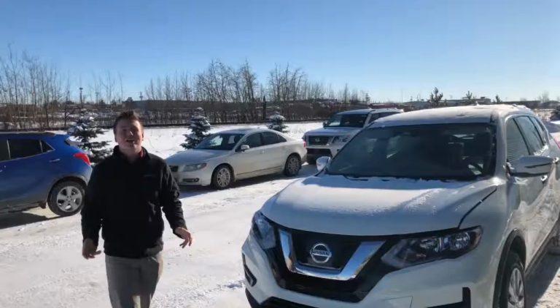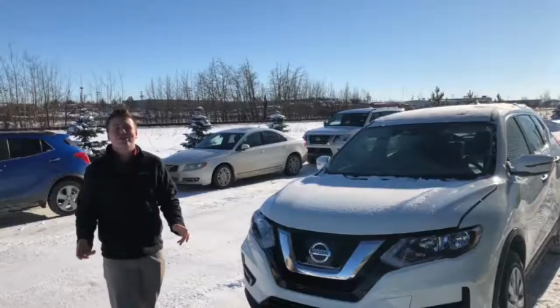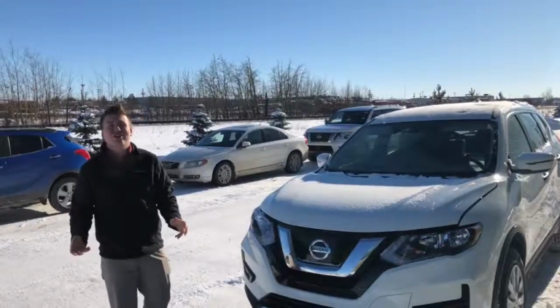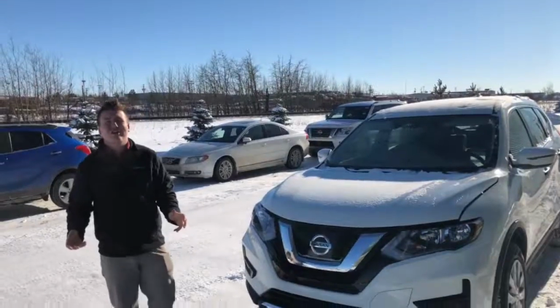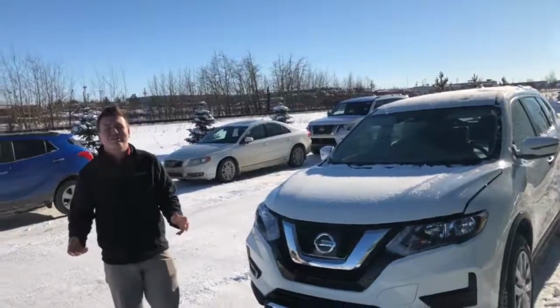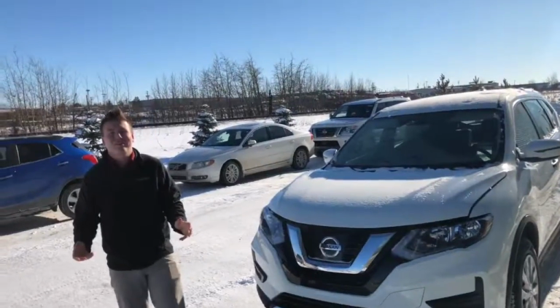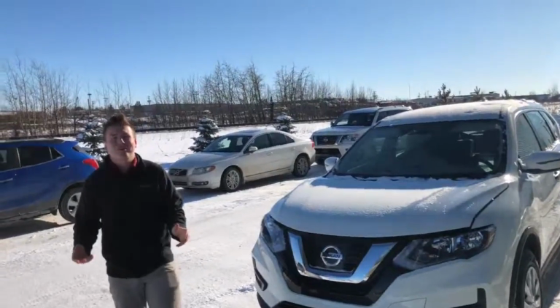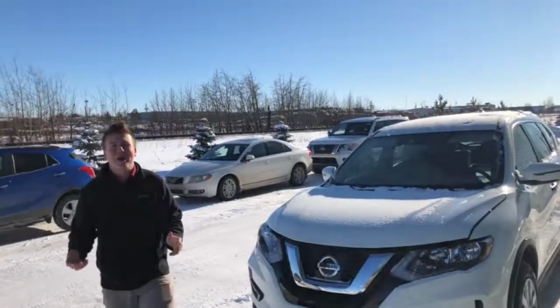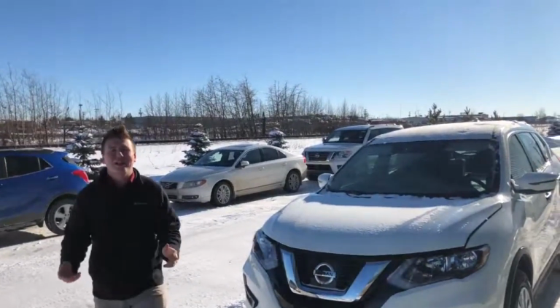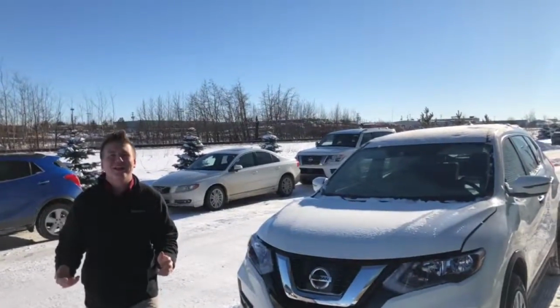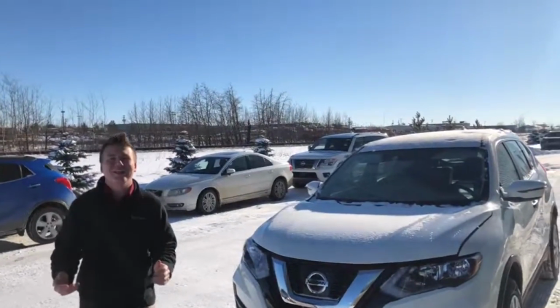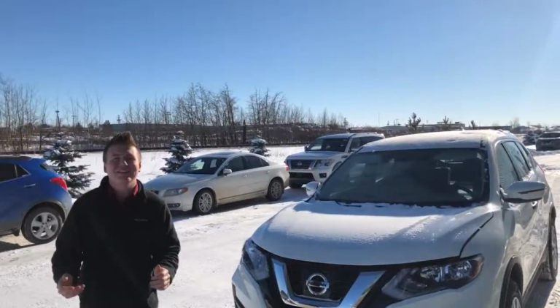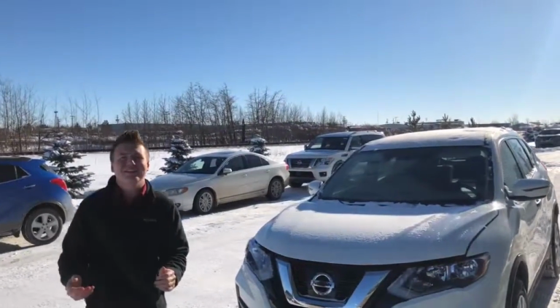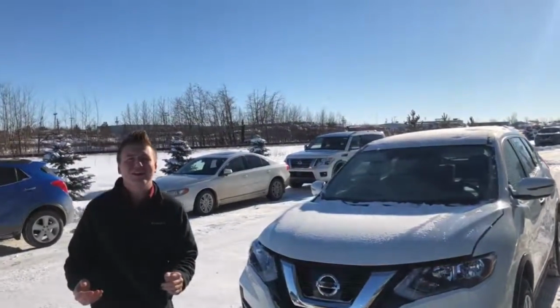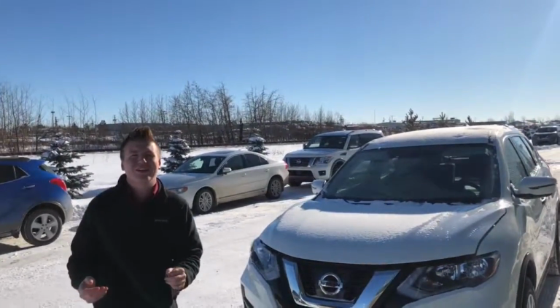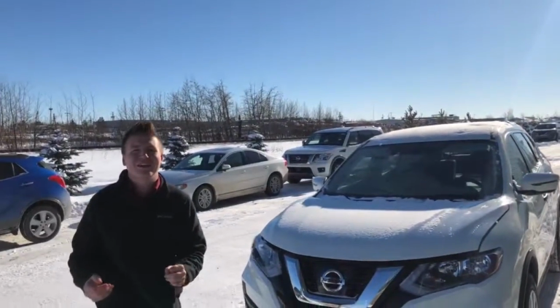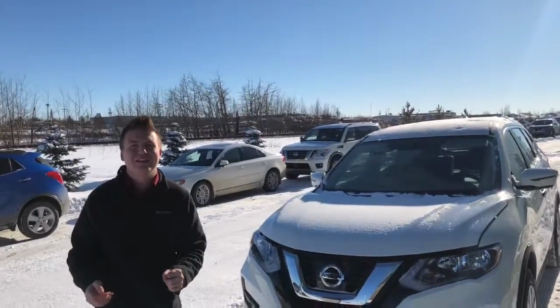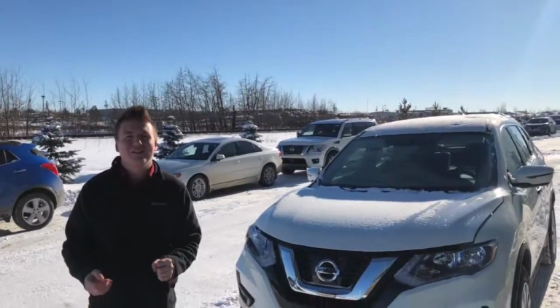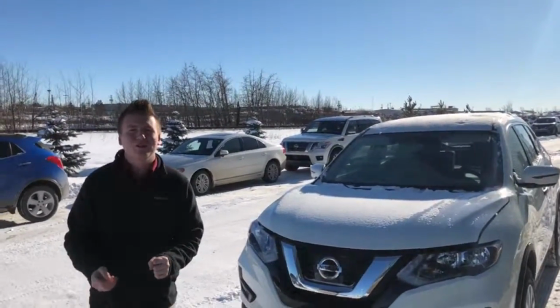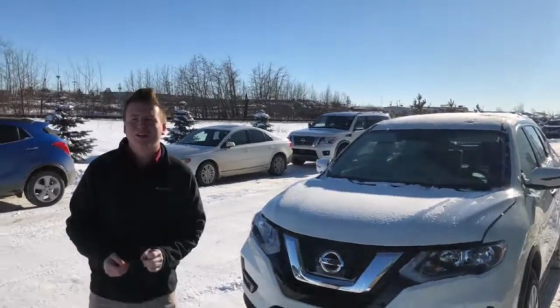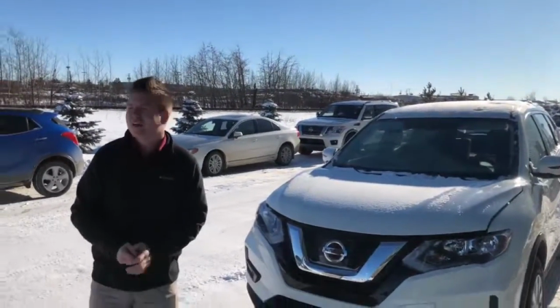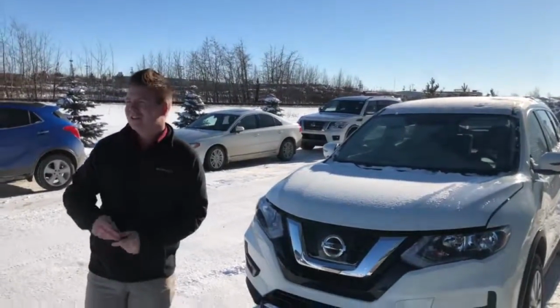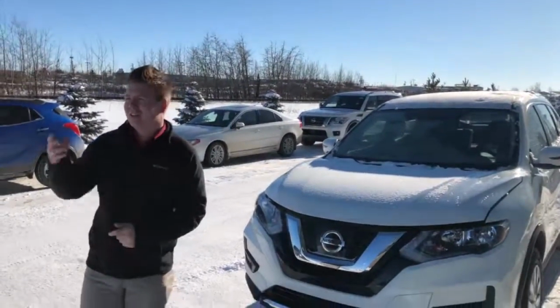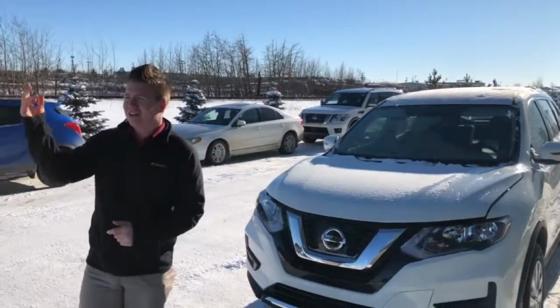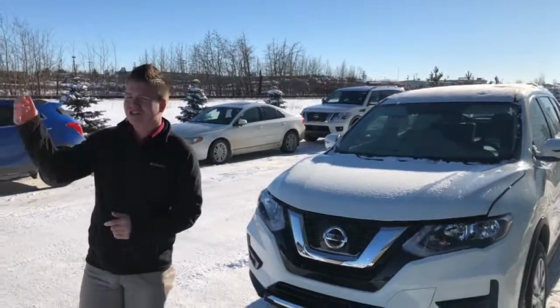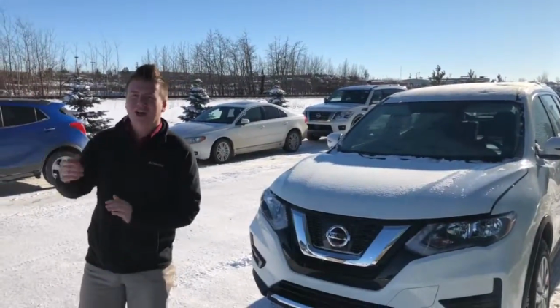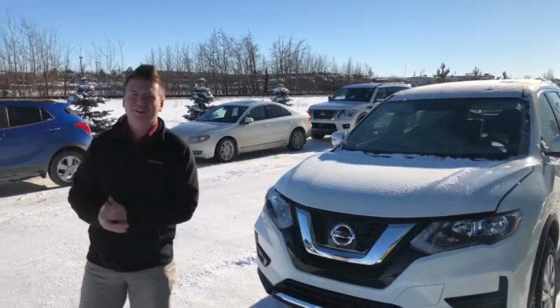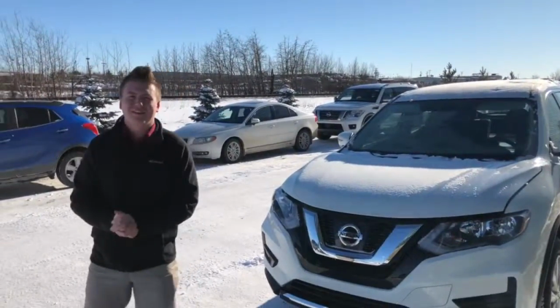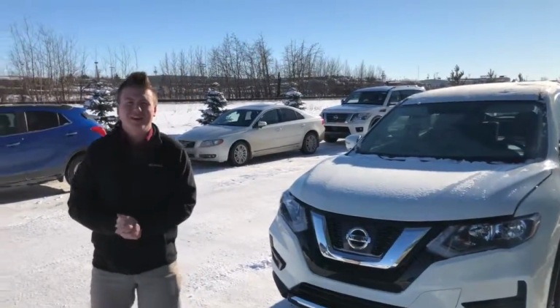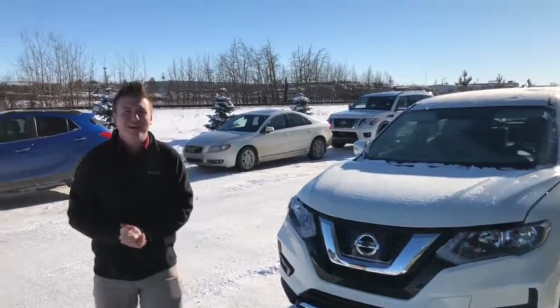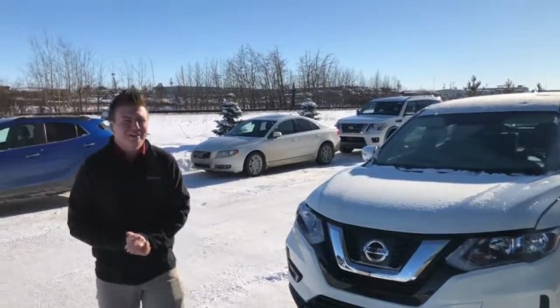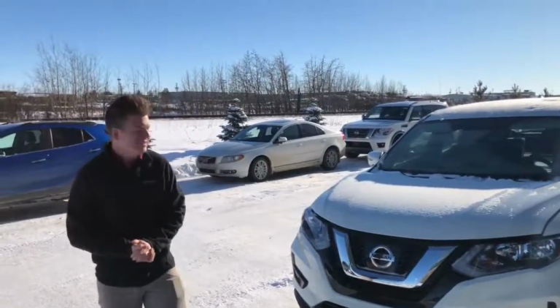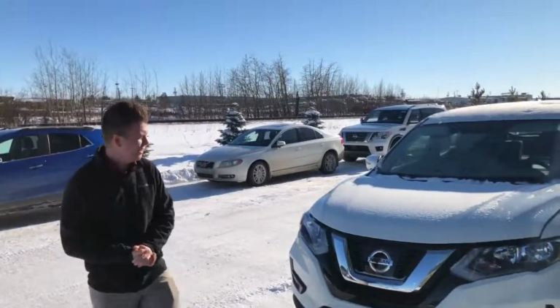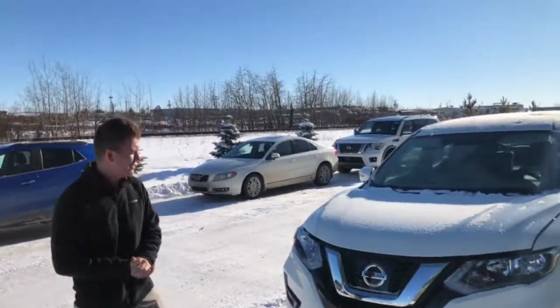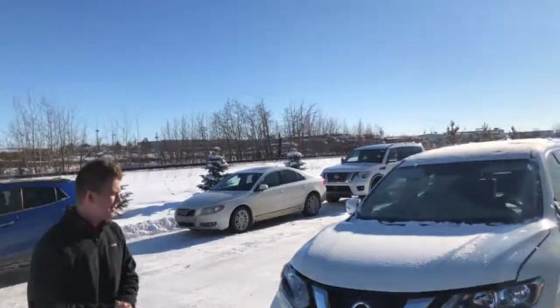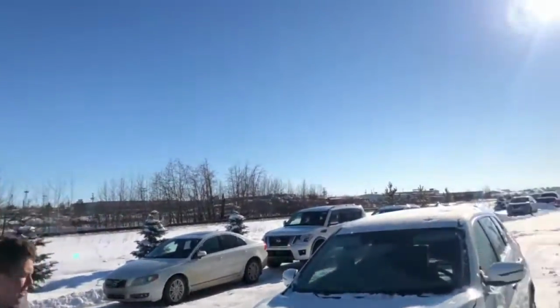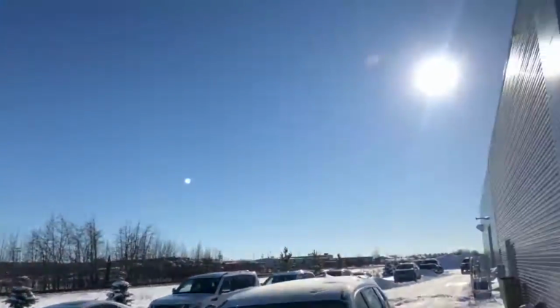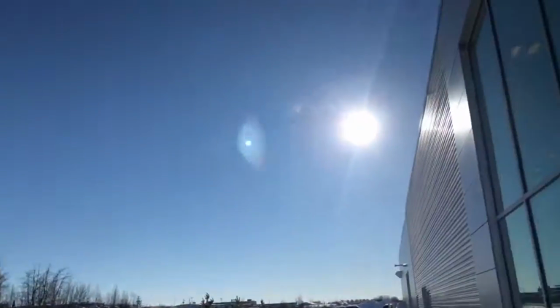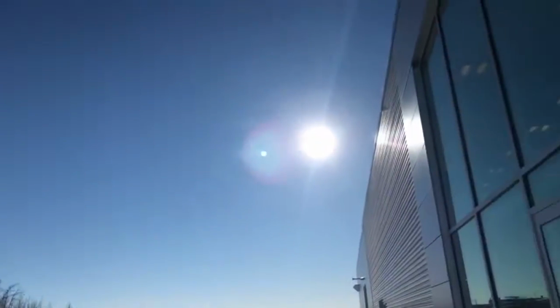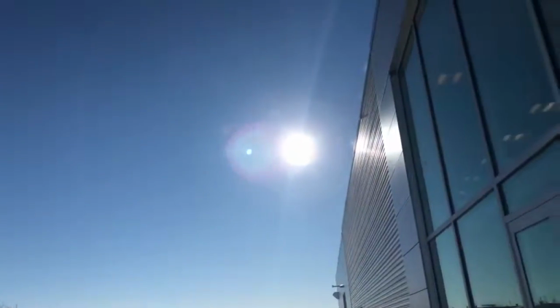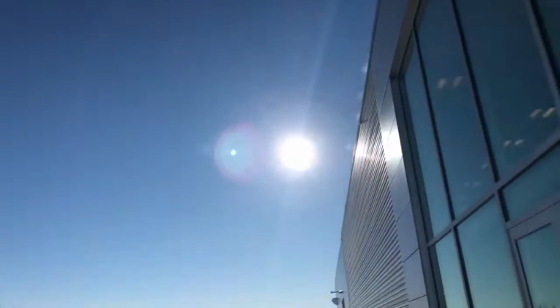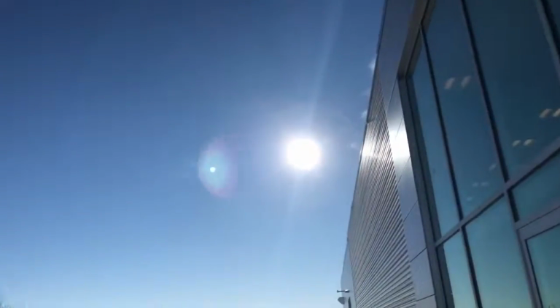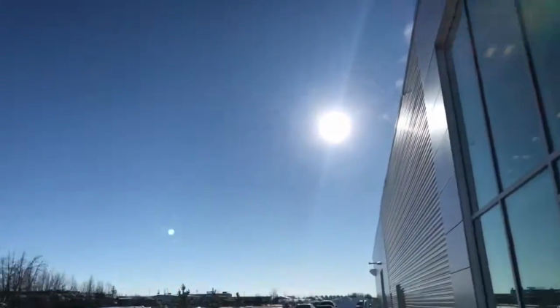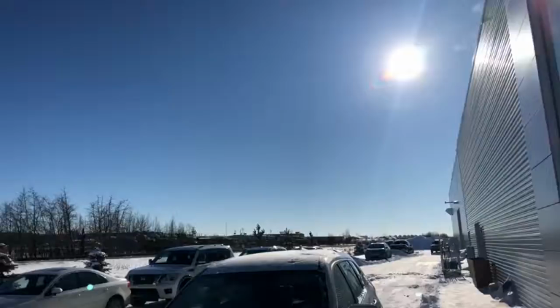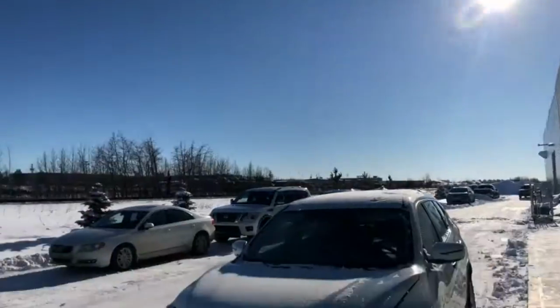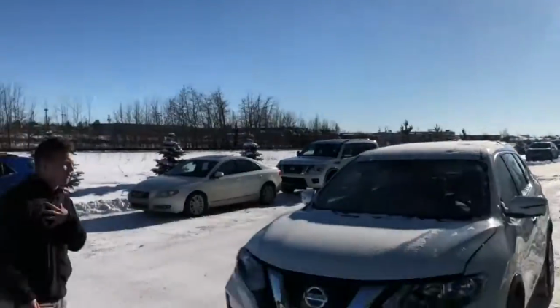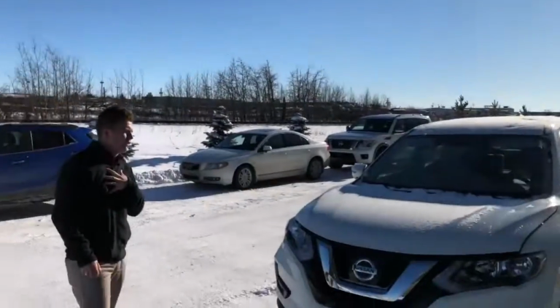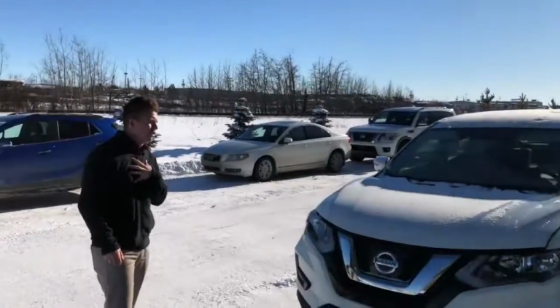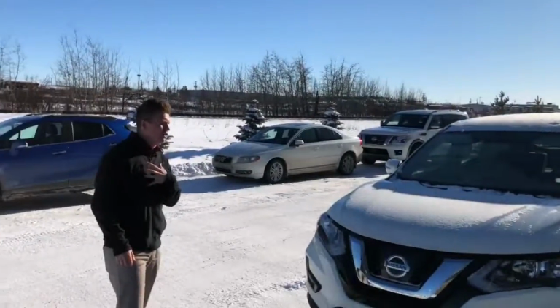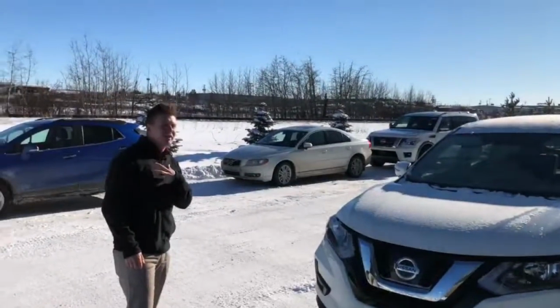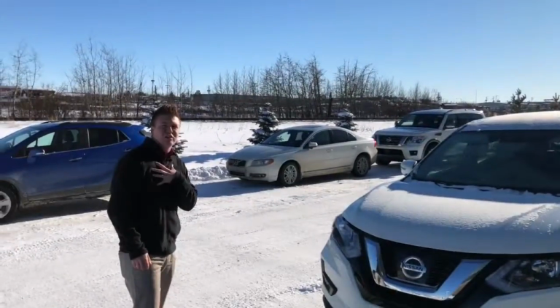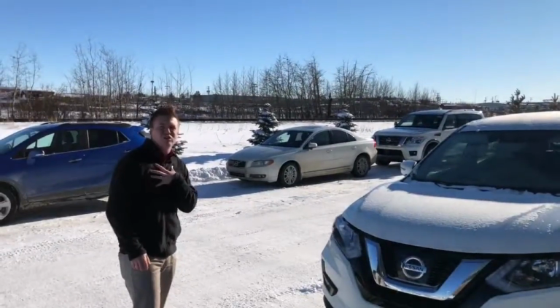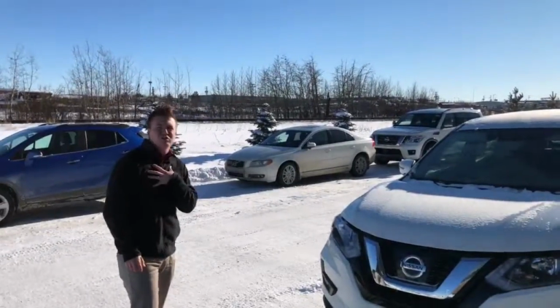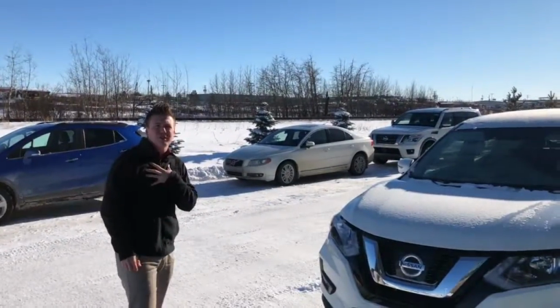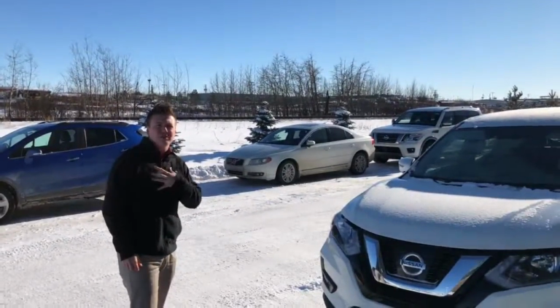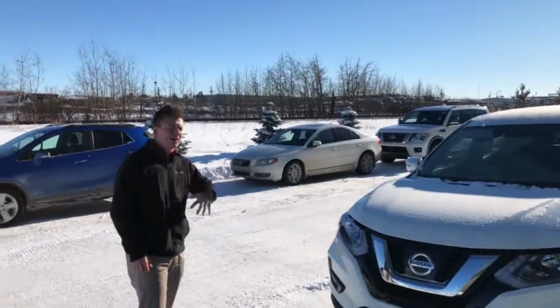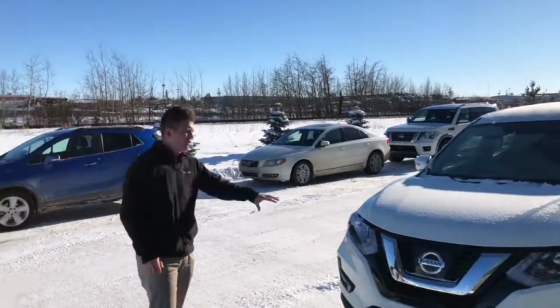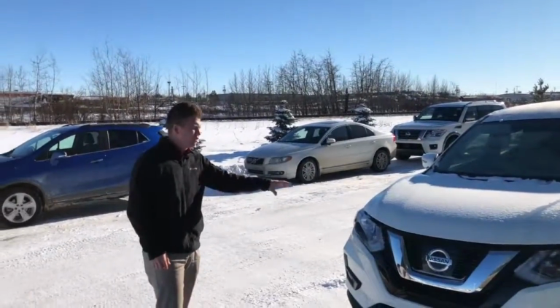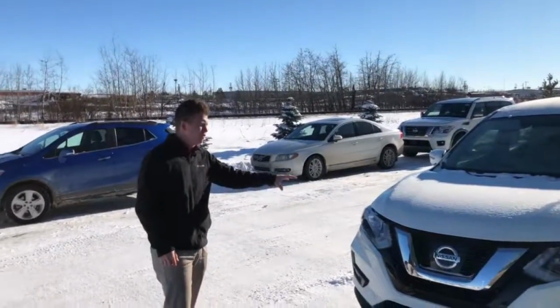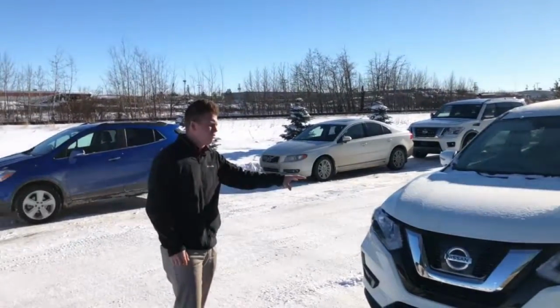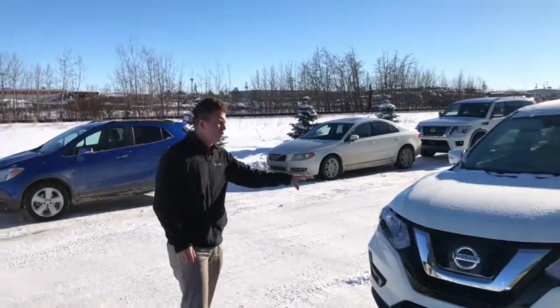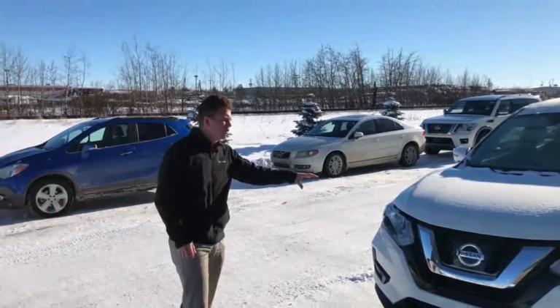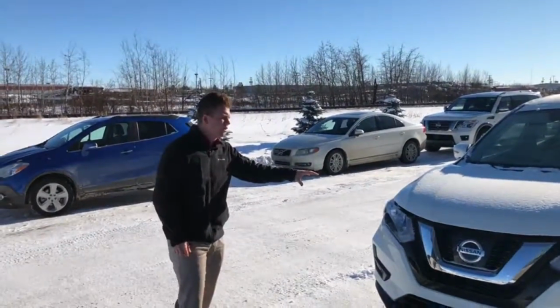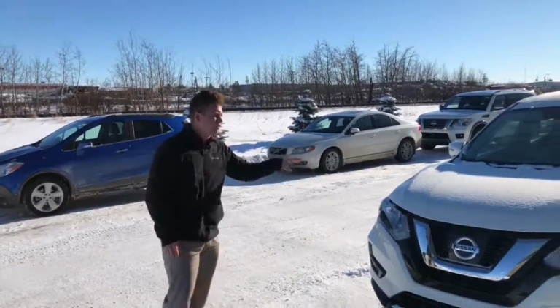Josh Curtis here from LA Nissan in Leduc. Sun's shining today, nice day out. I just want to shoot a quick video, introduce myself, and introduce the Rogue here.